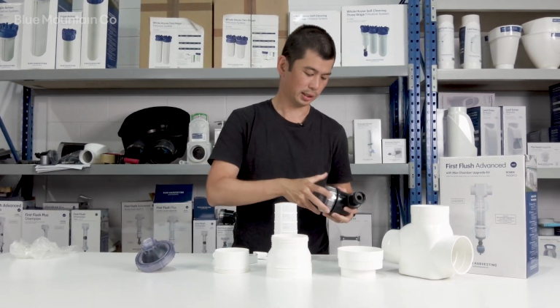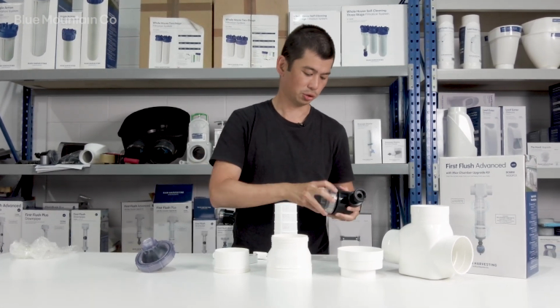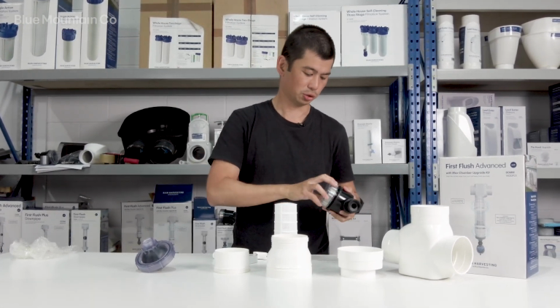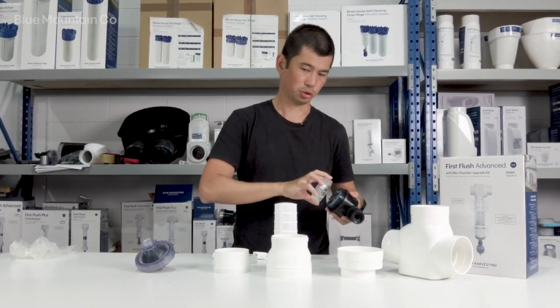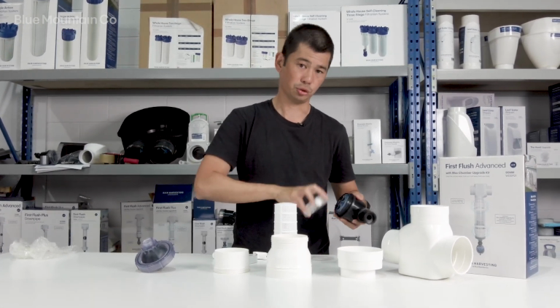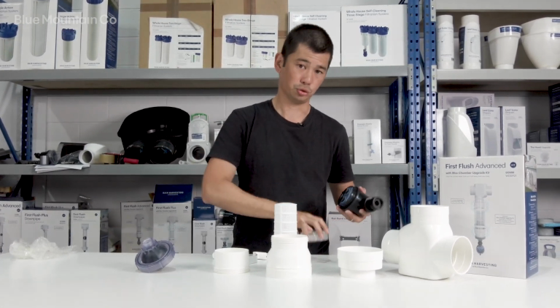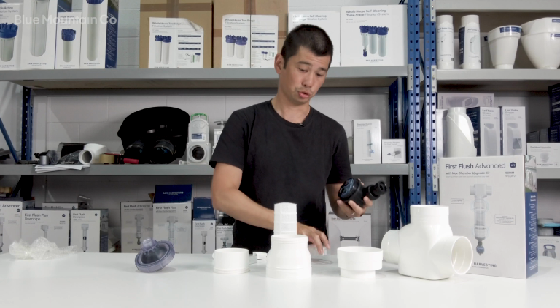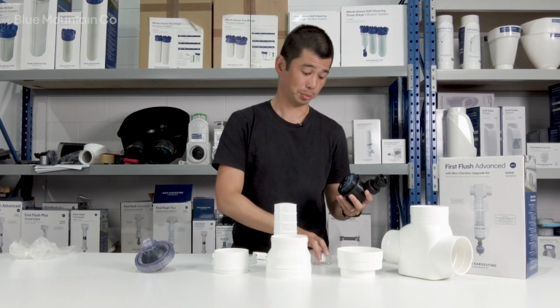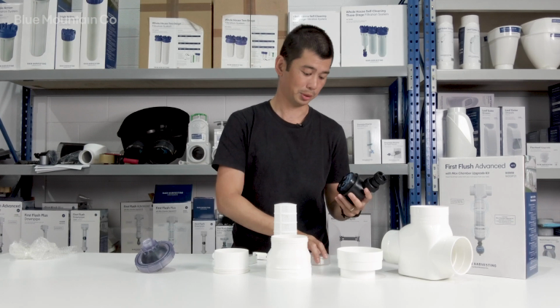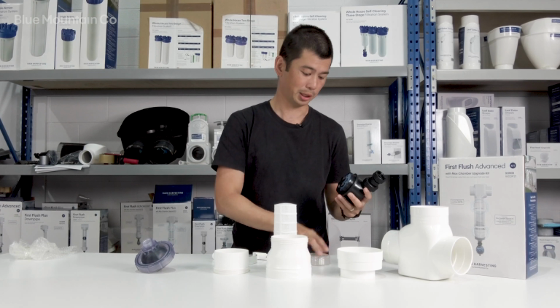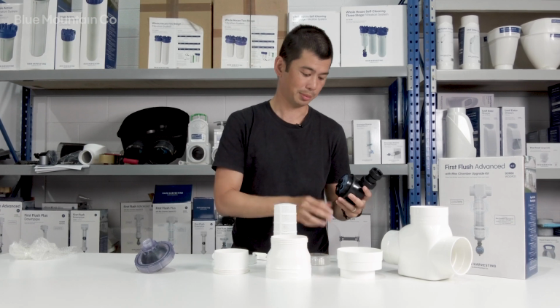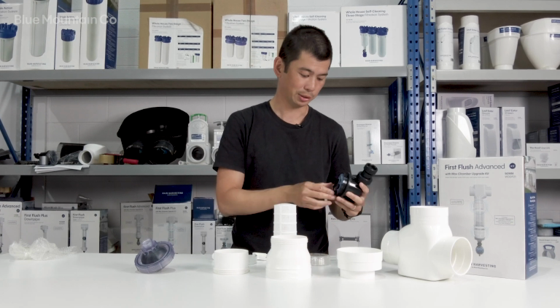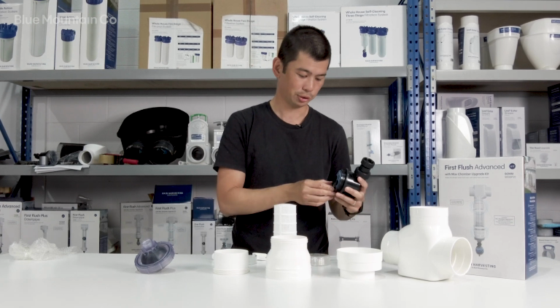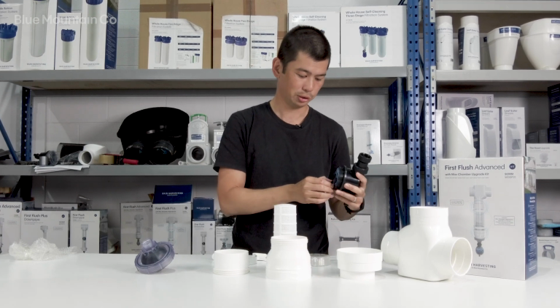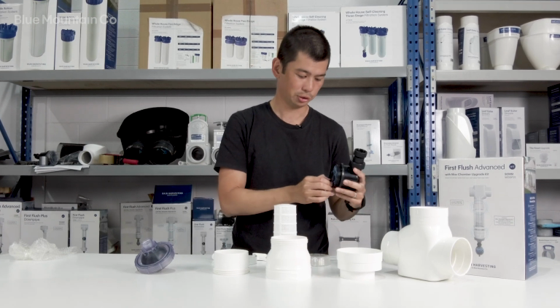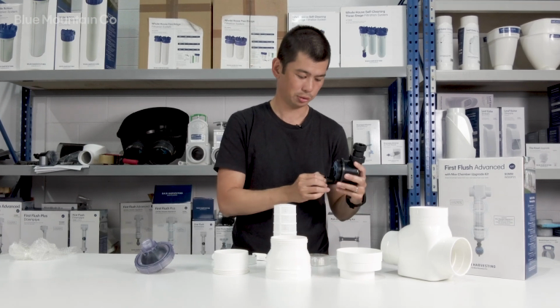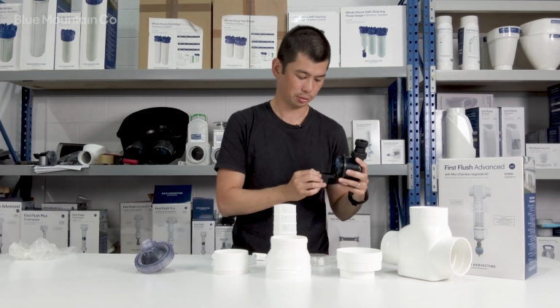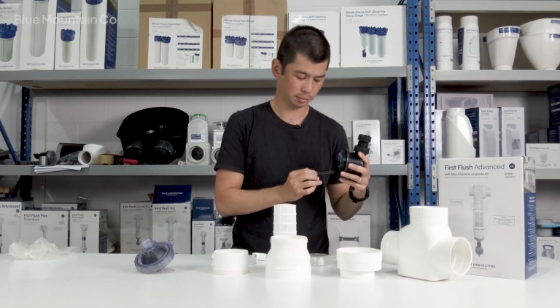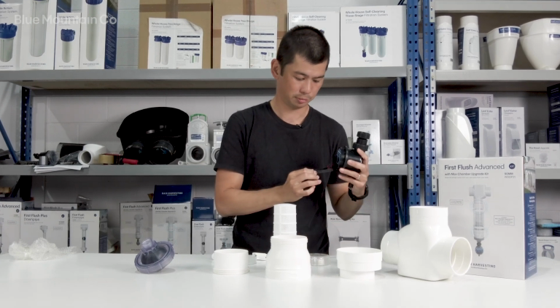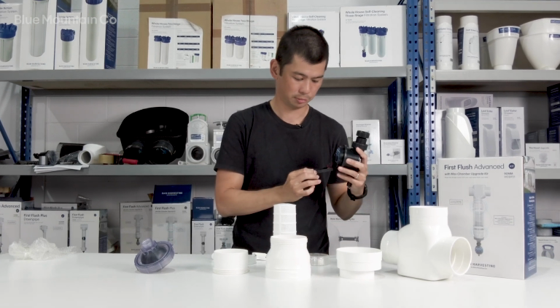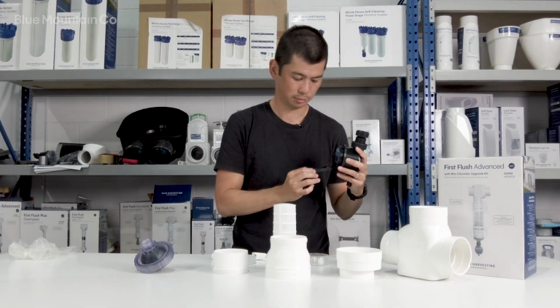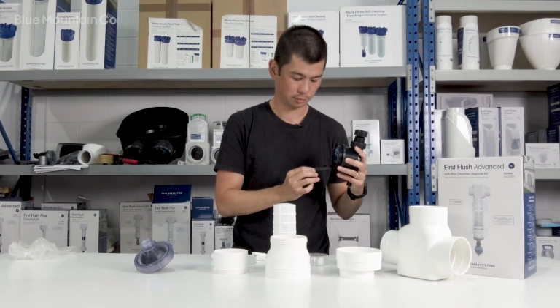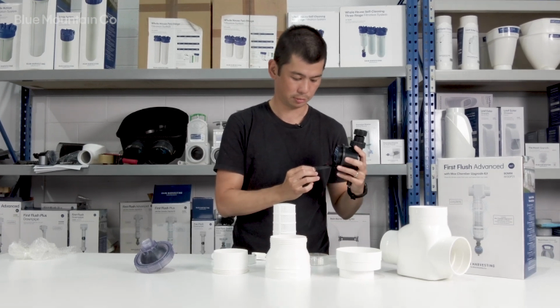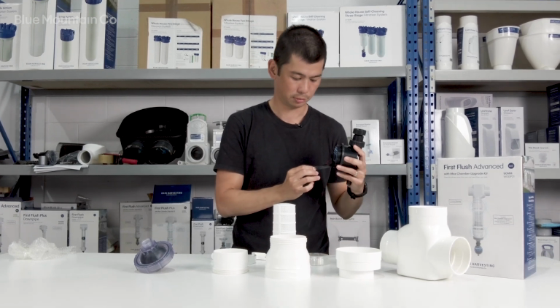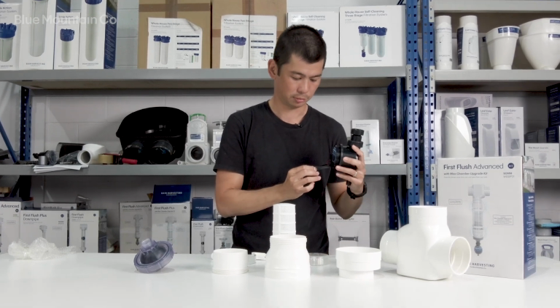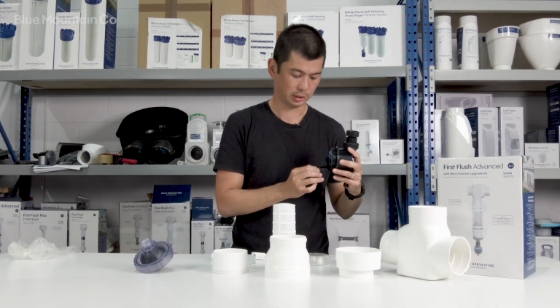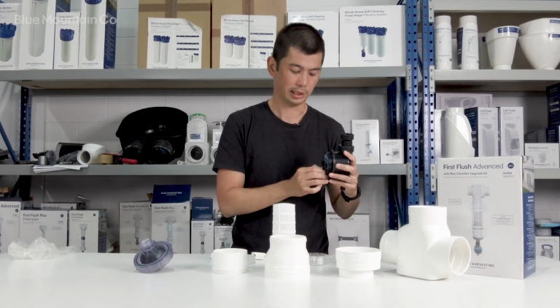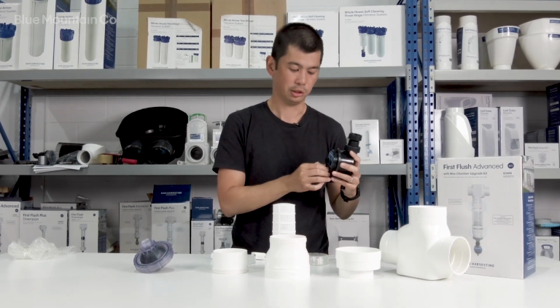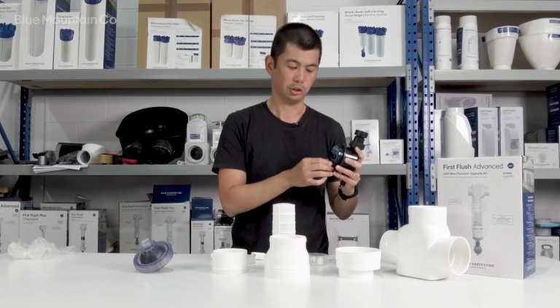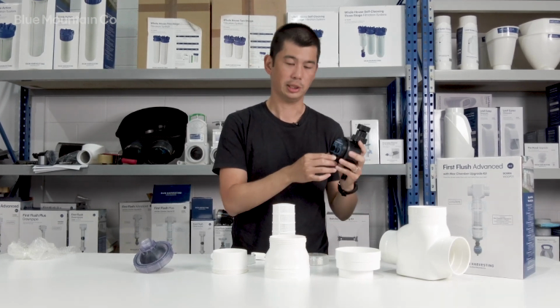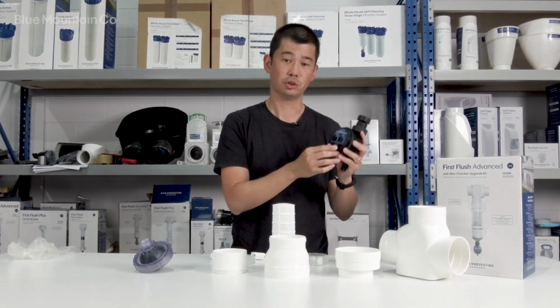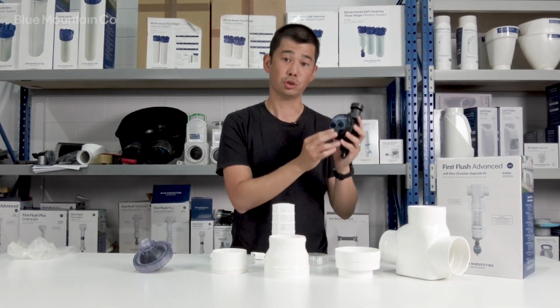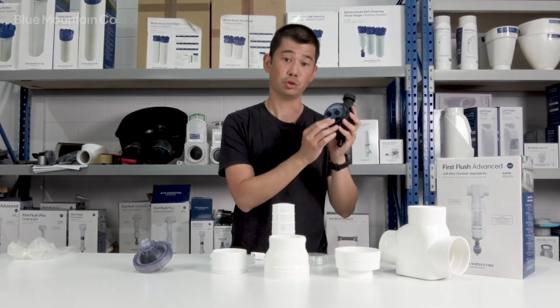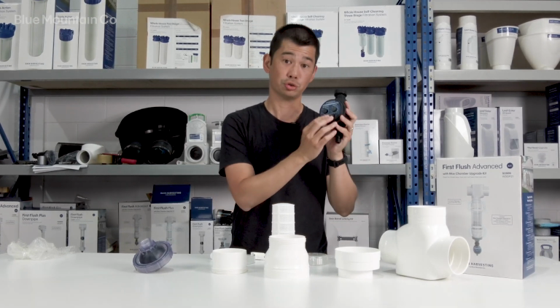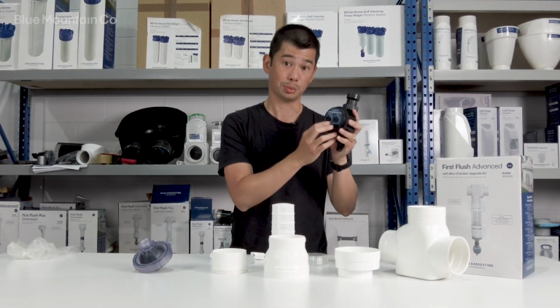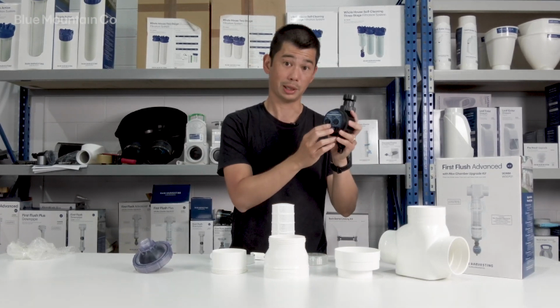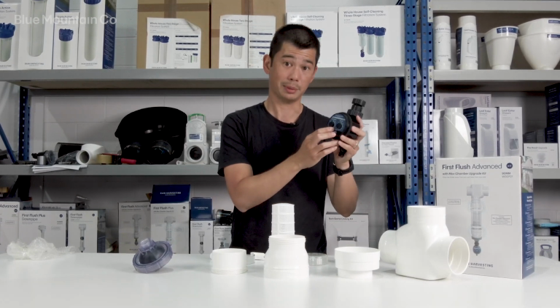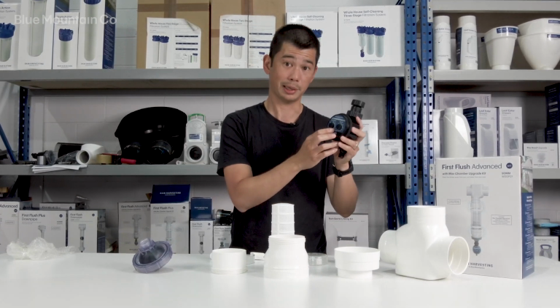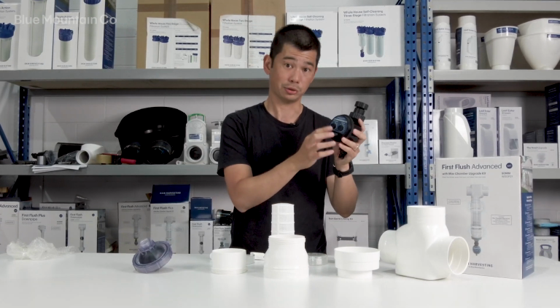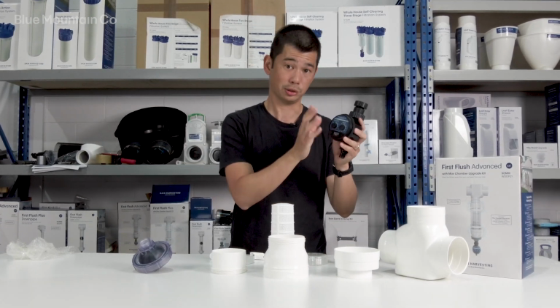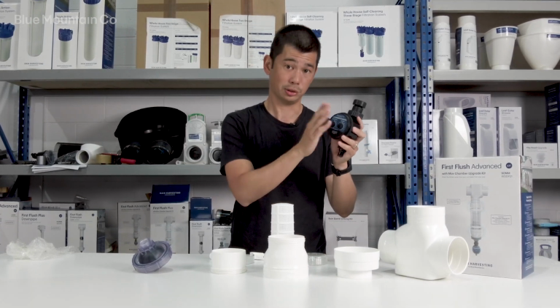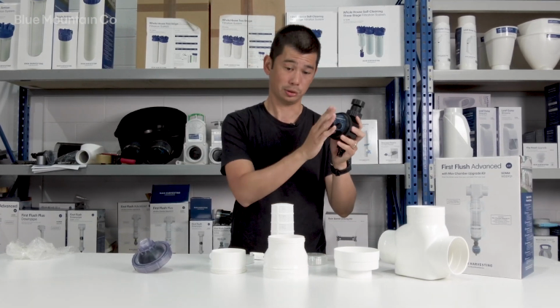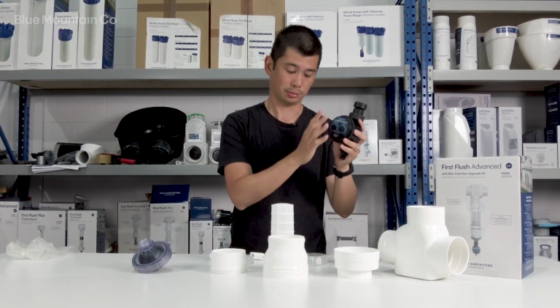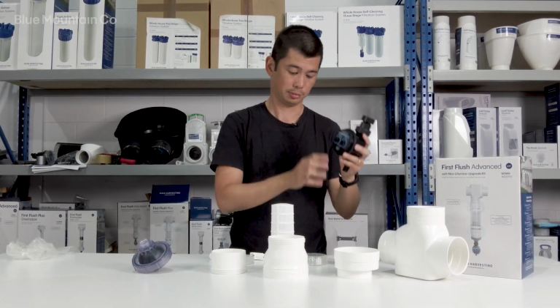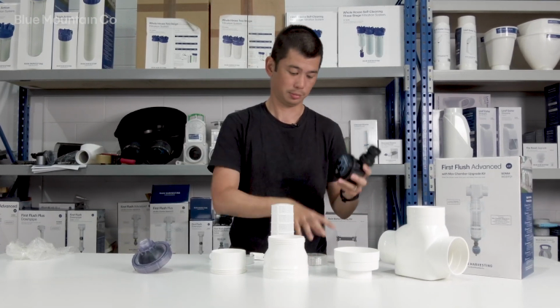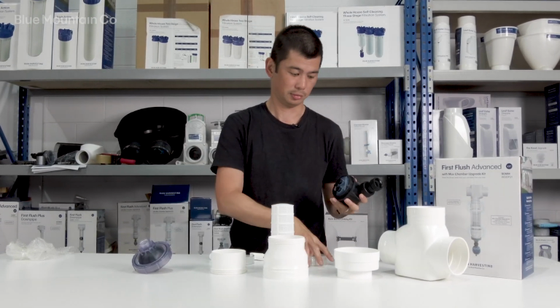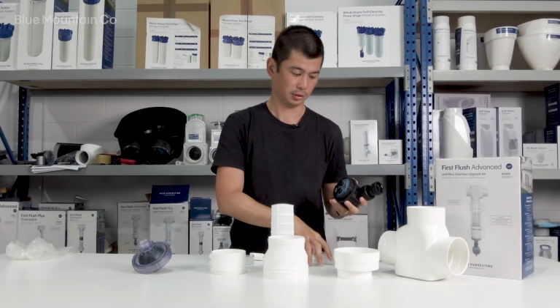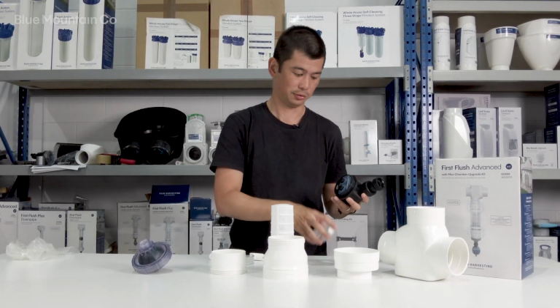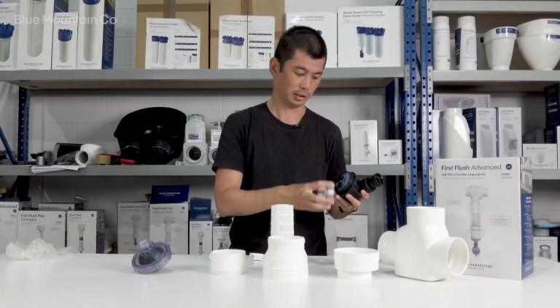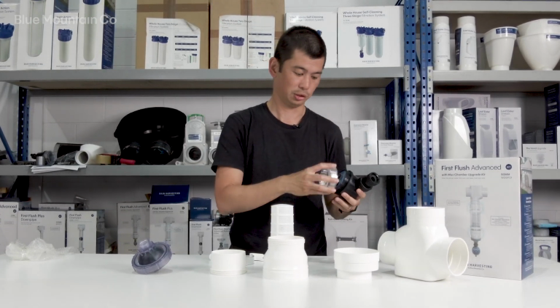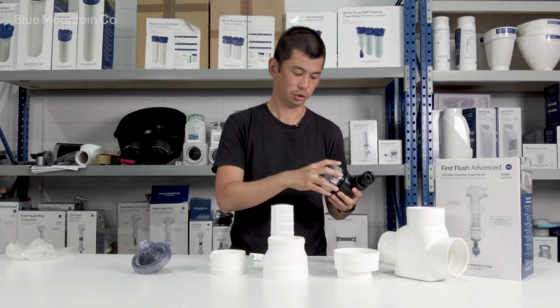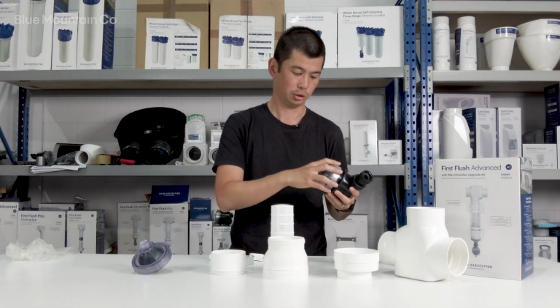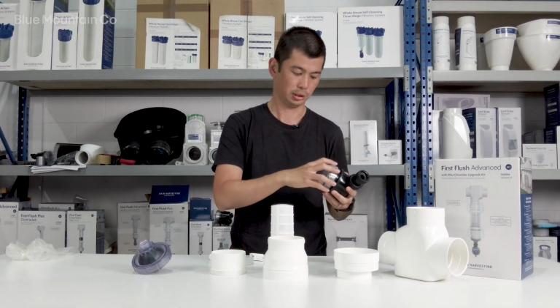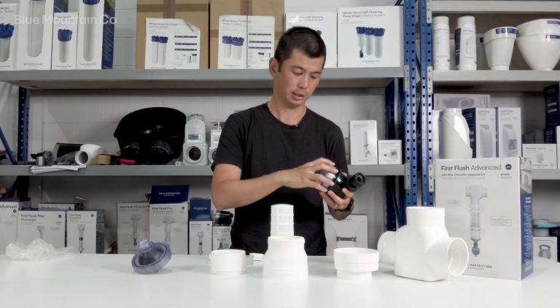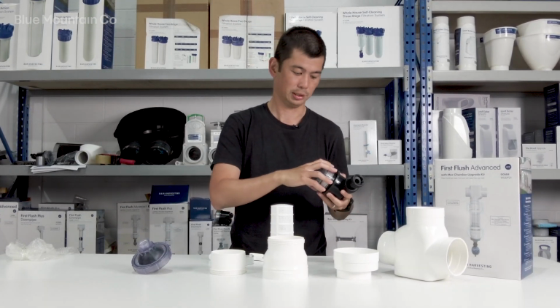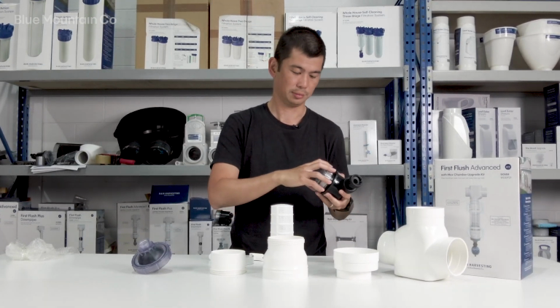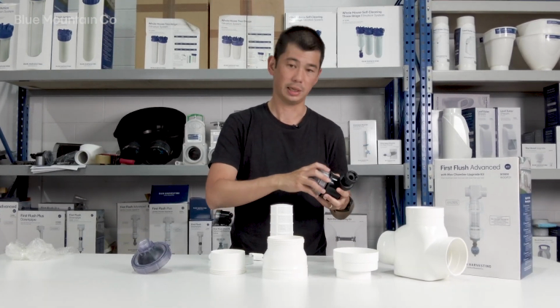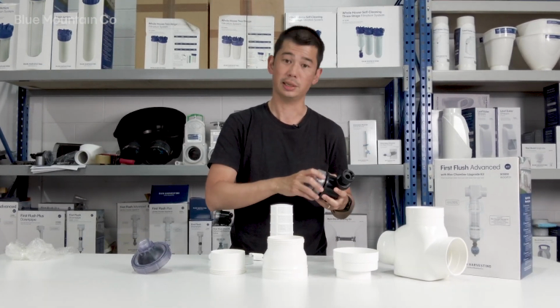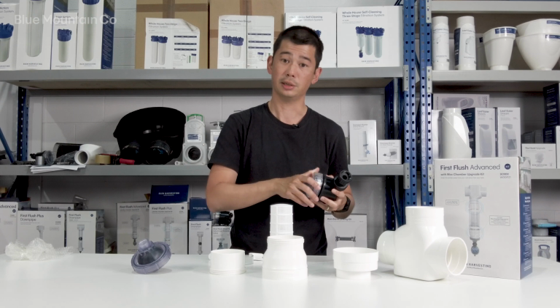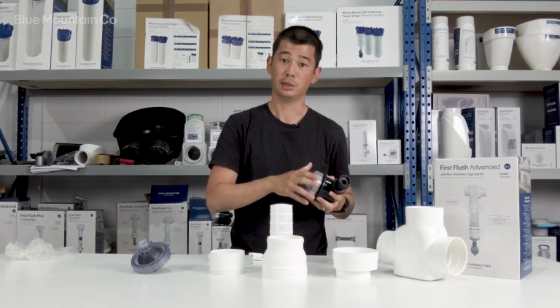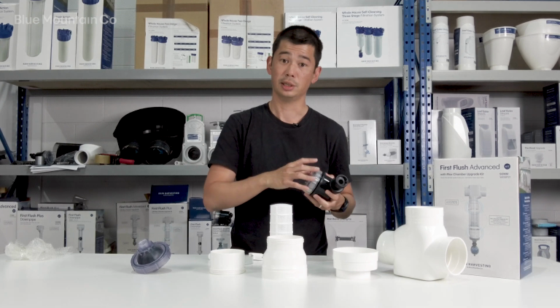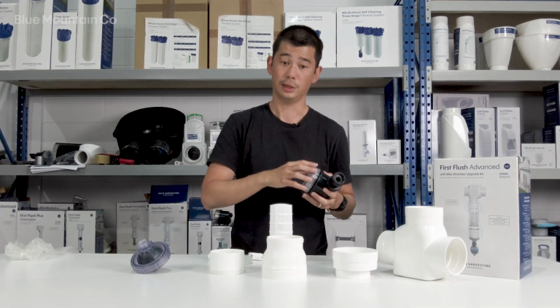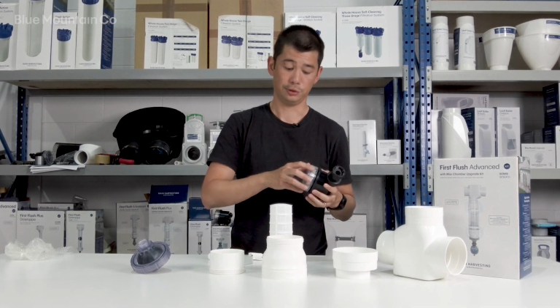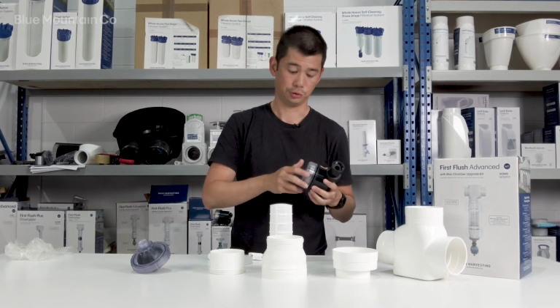You will need two Triple-A batteries for this unit, and if you run through the install instructions we show you how to set that up easily.